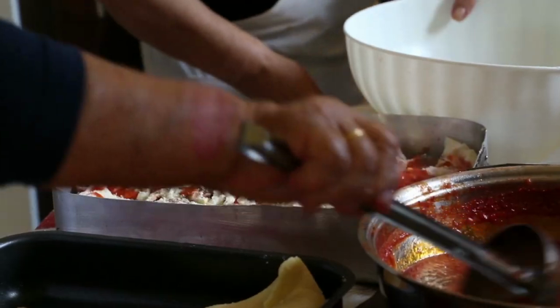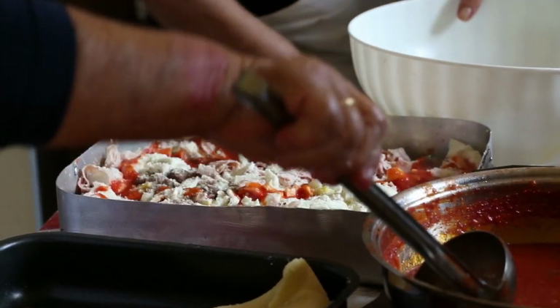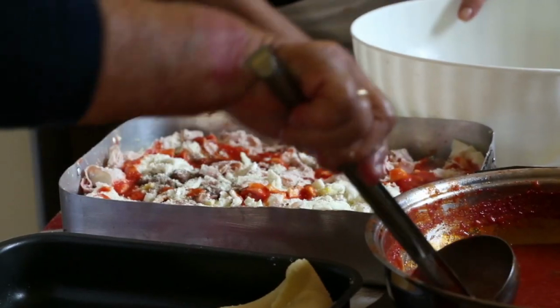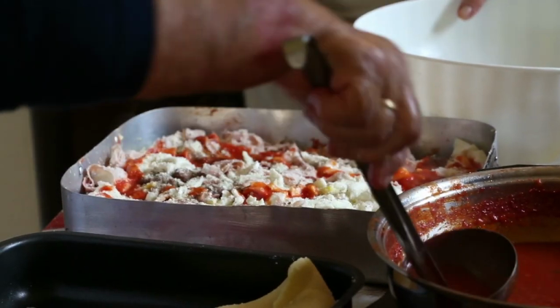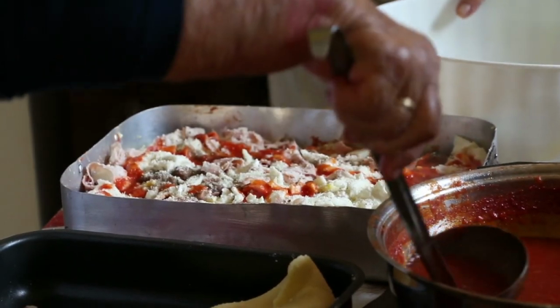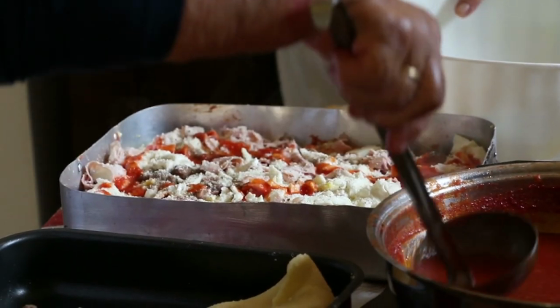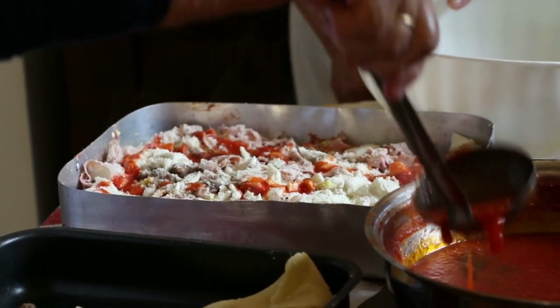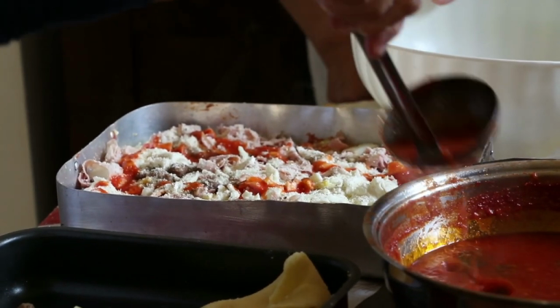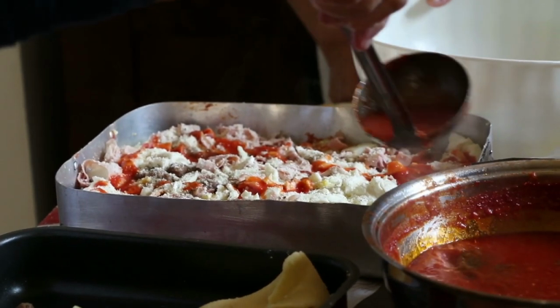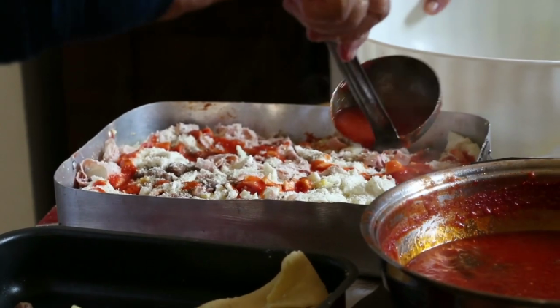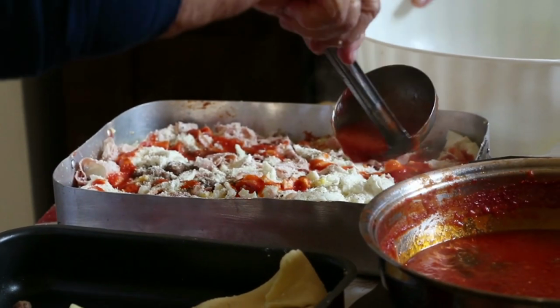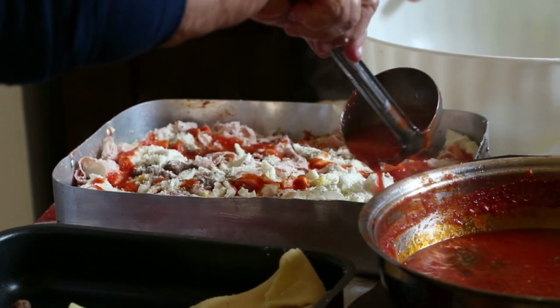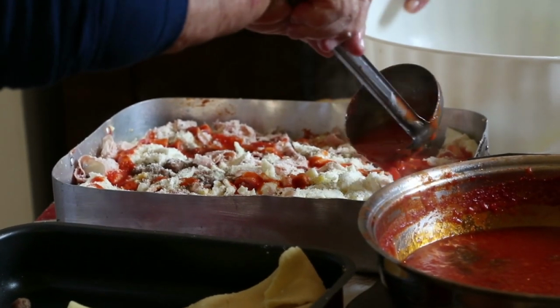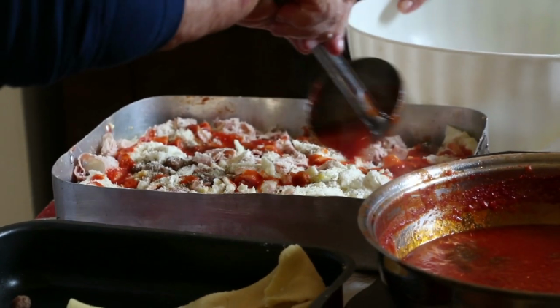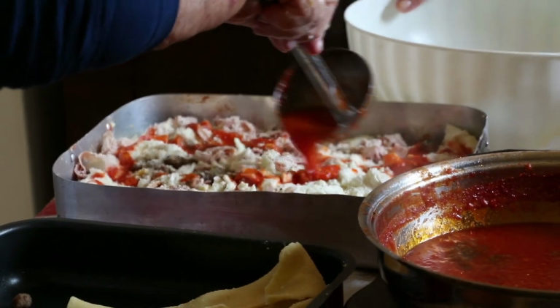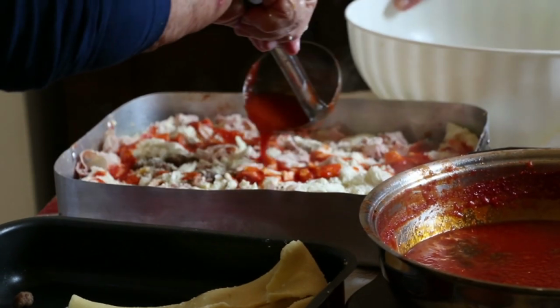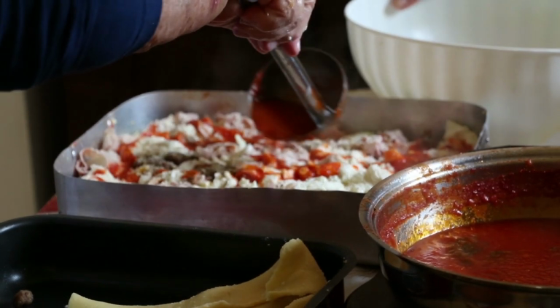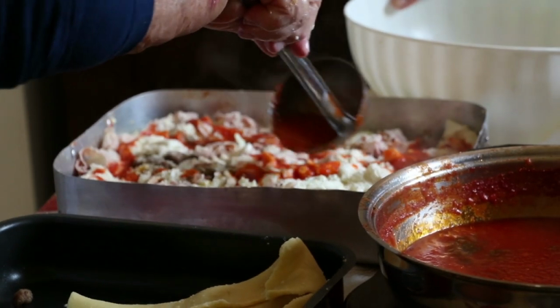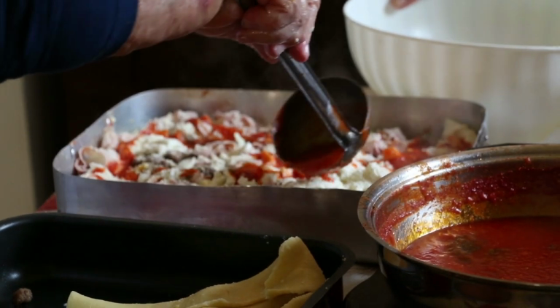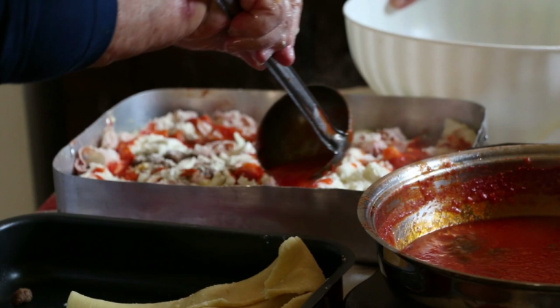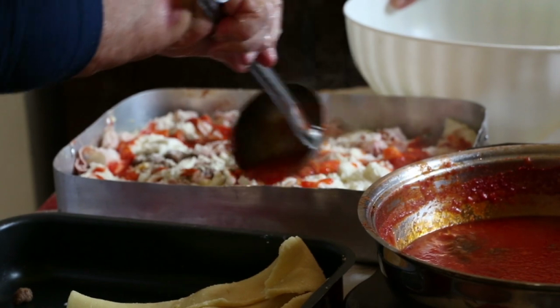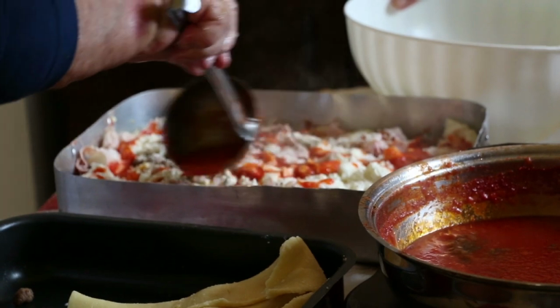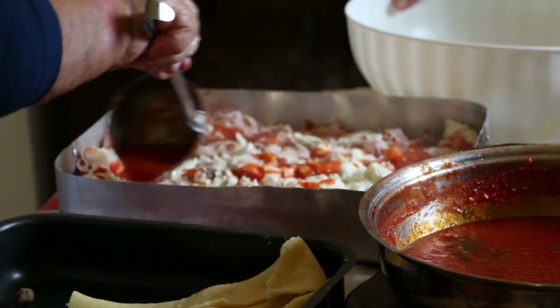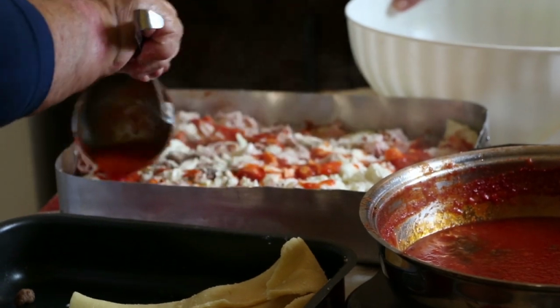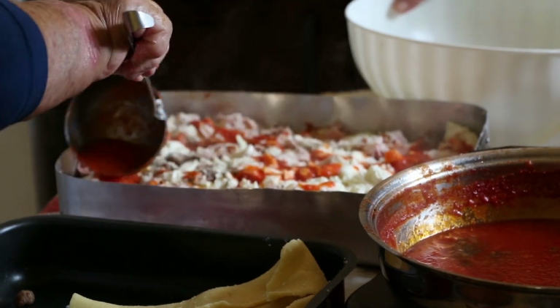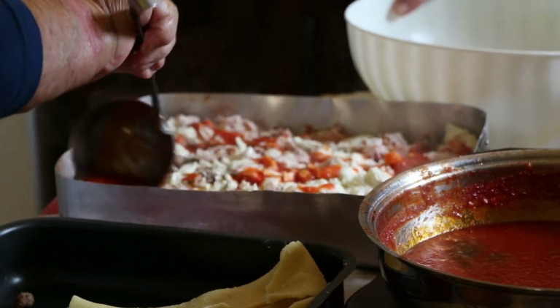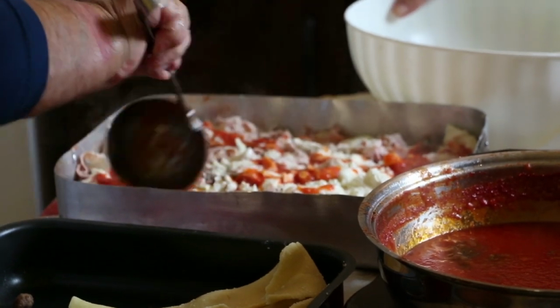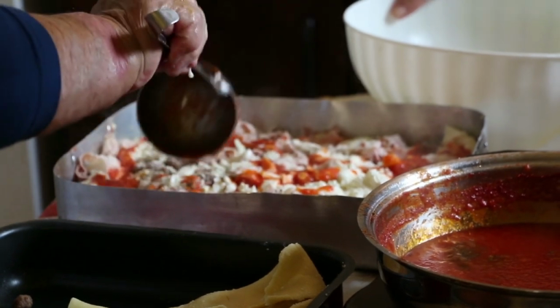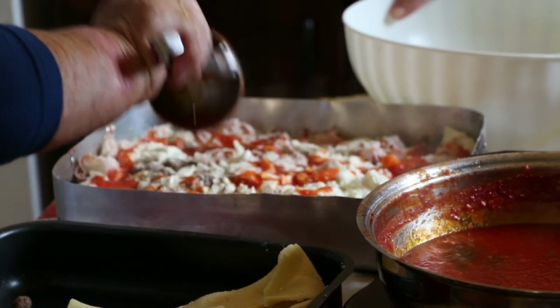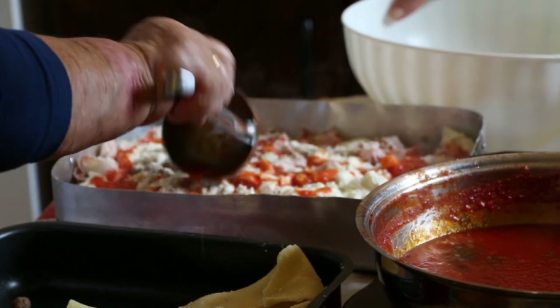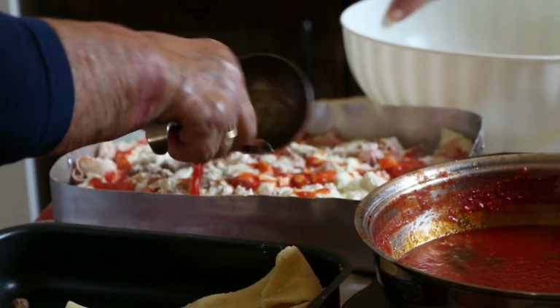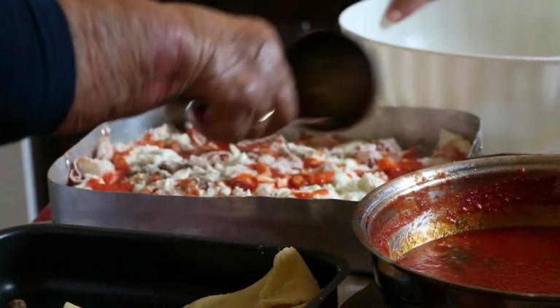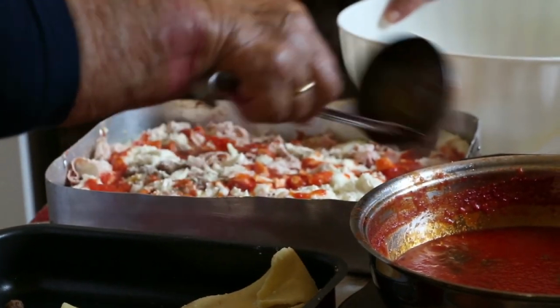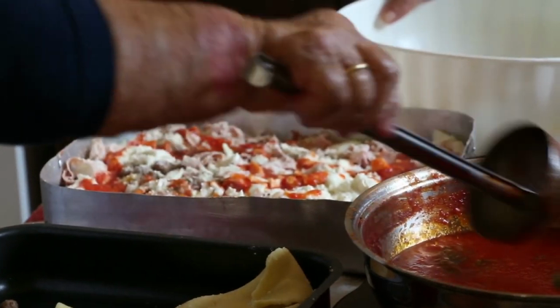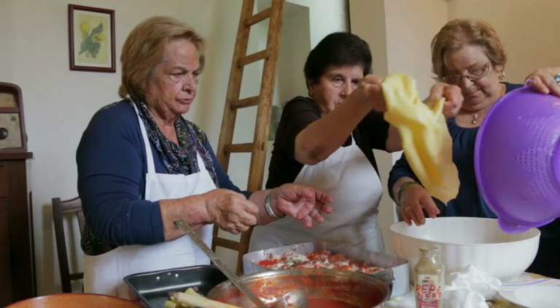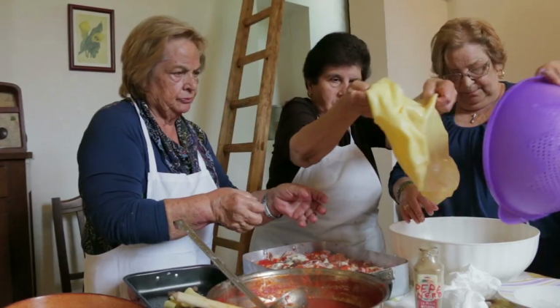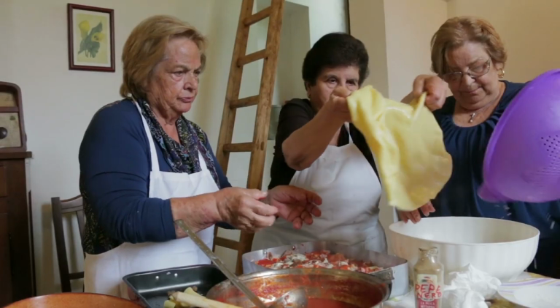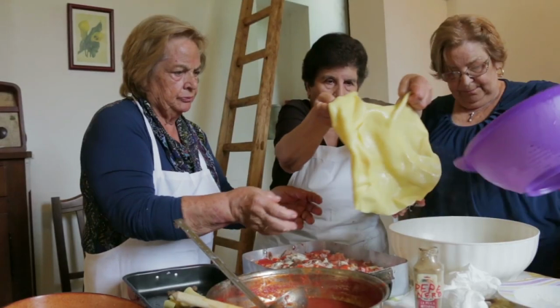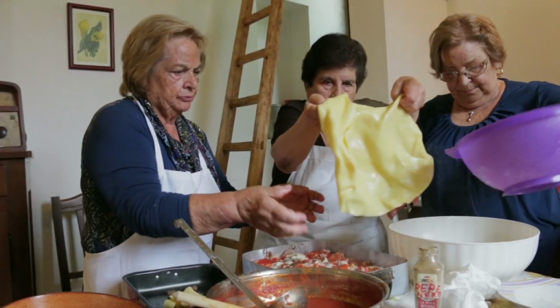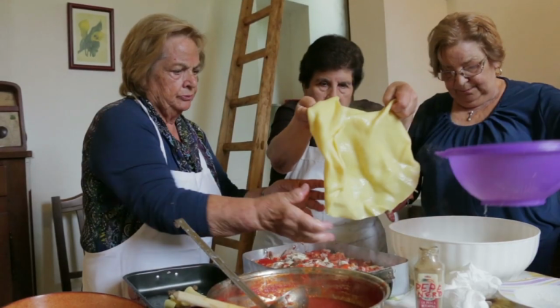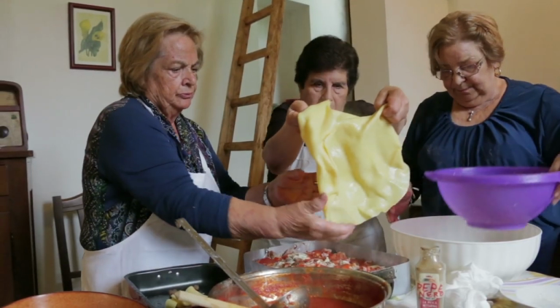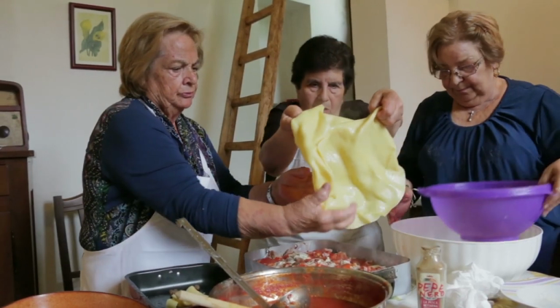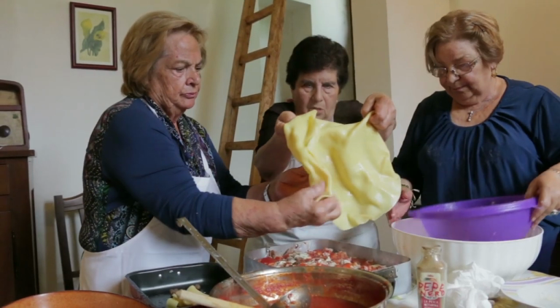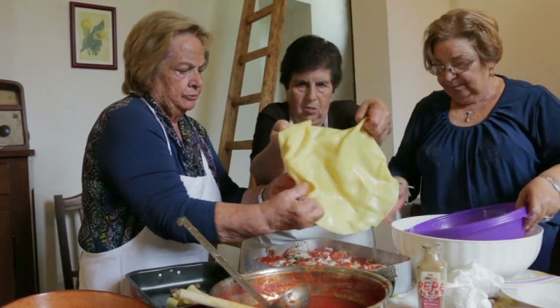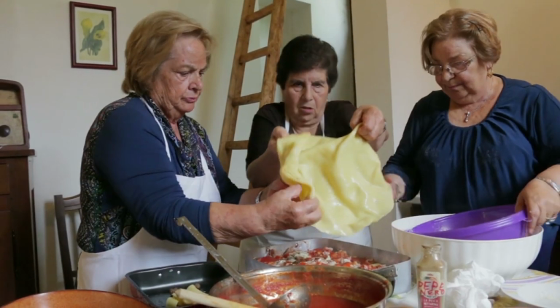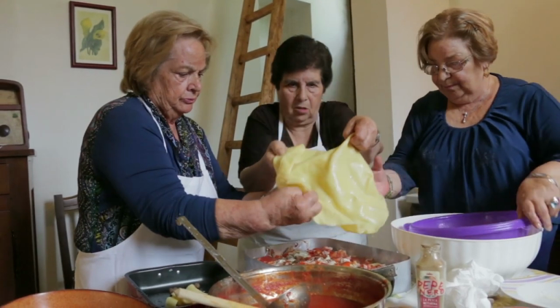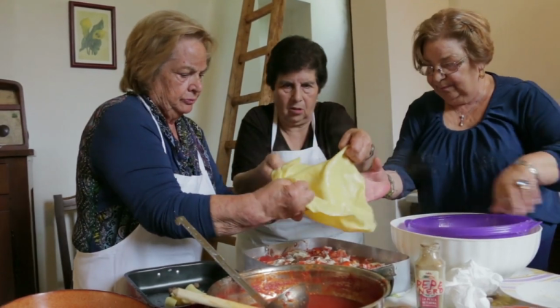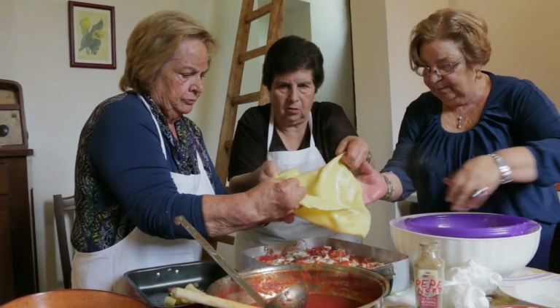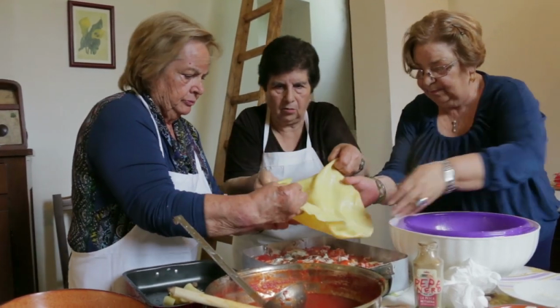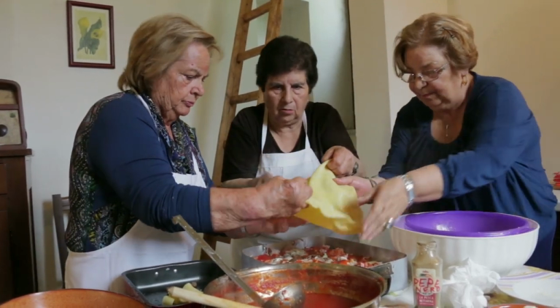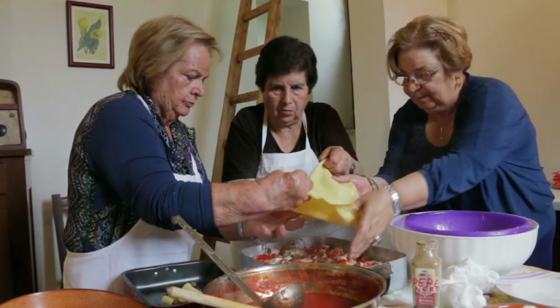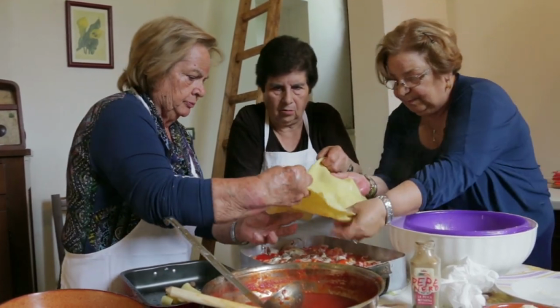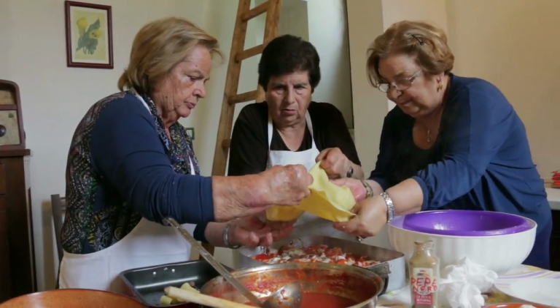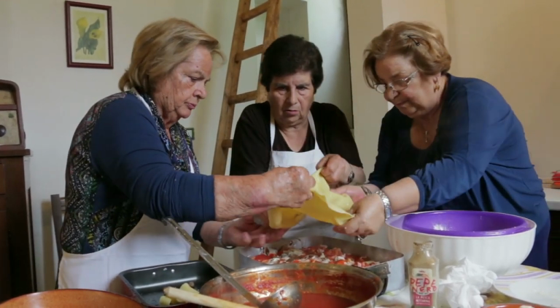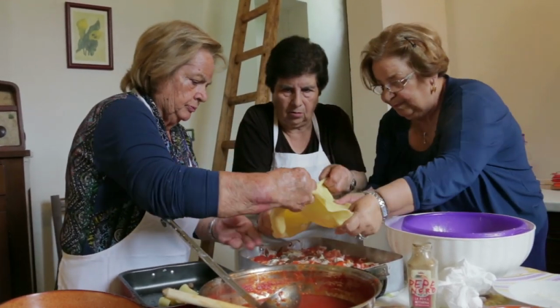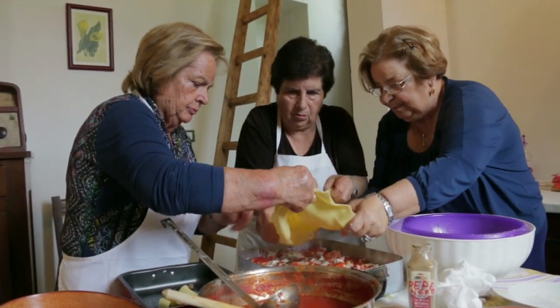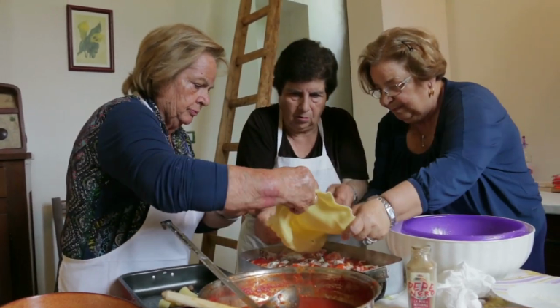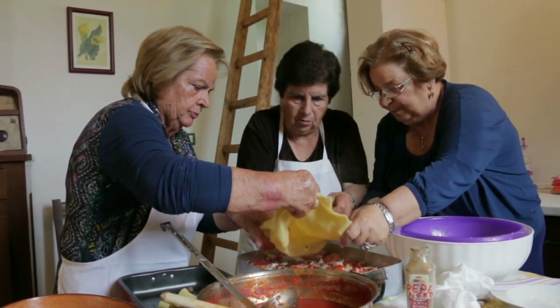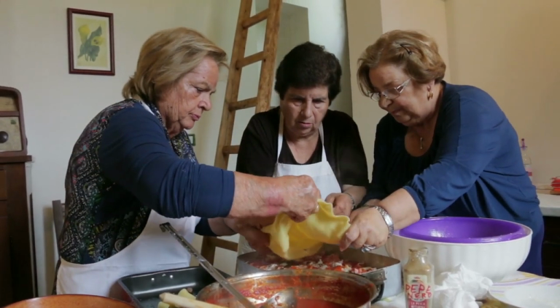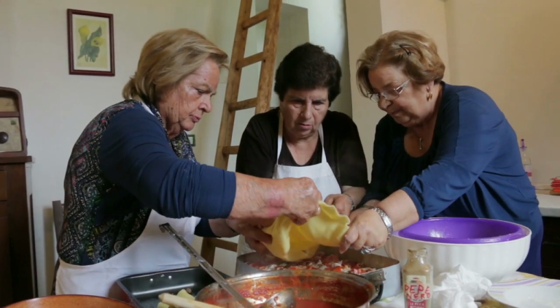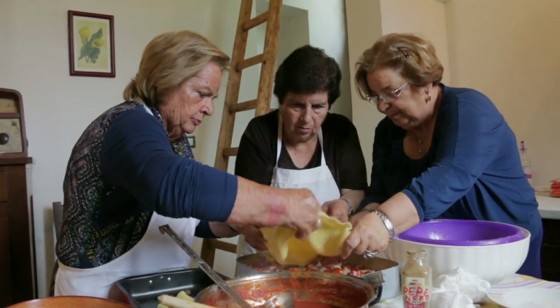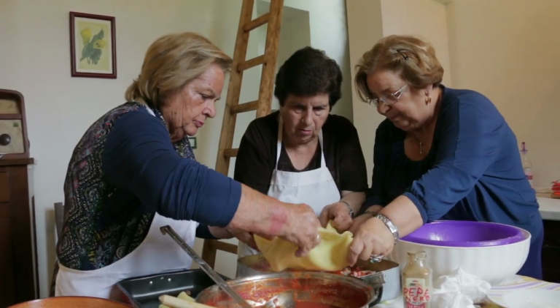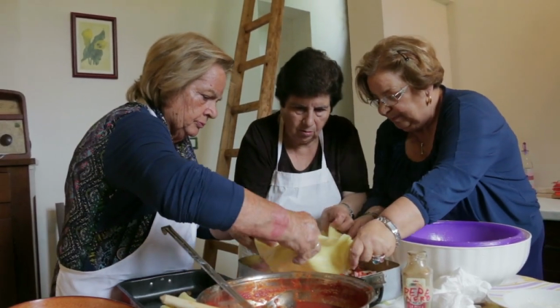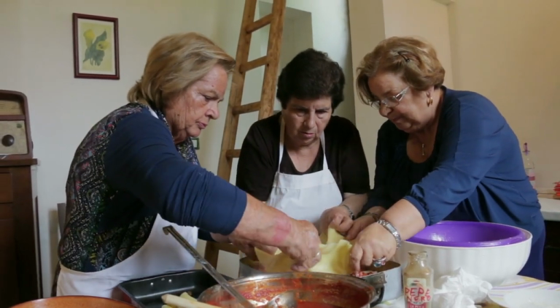They repeat the pasta and filling once more and finish with a final layer of pasta, tomato, and Parmigiano.